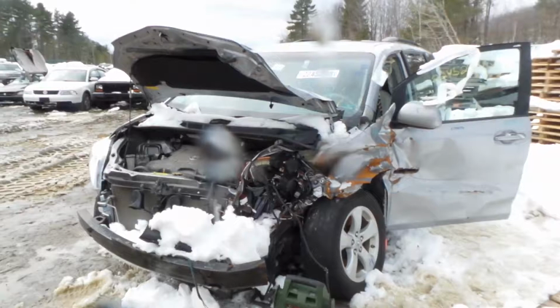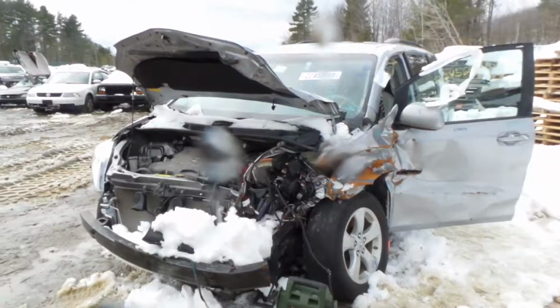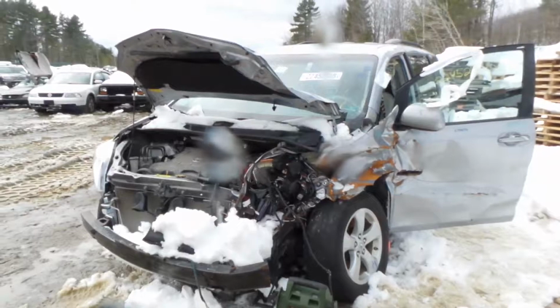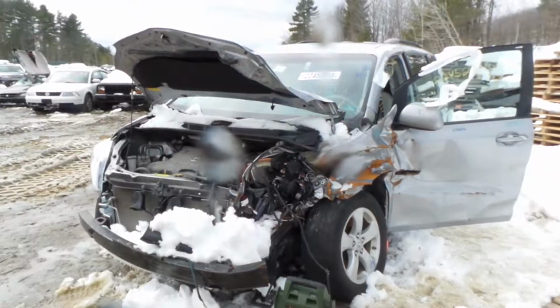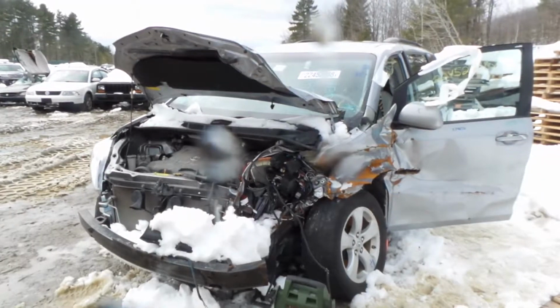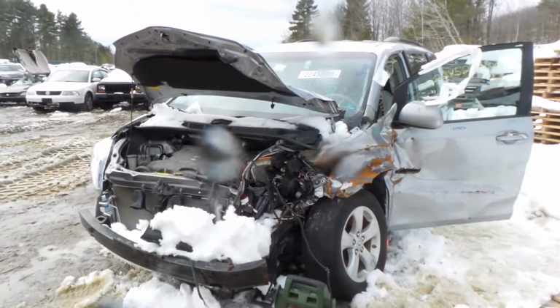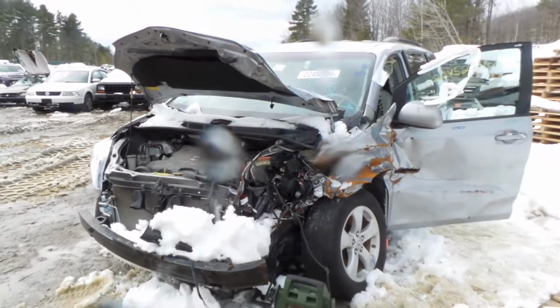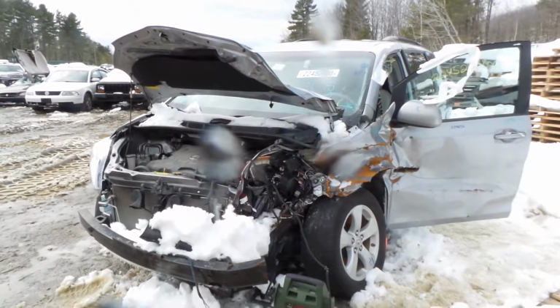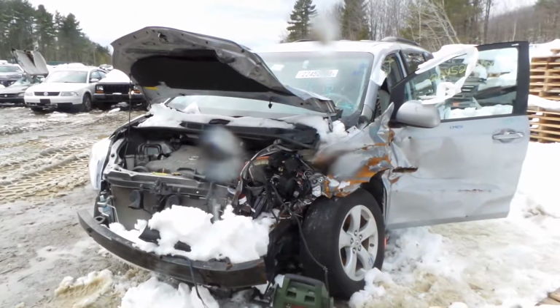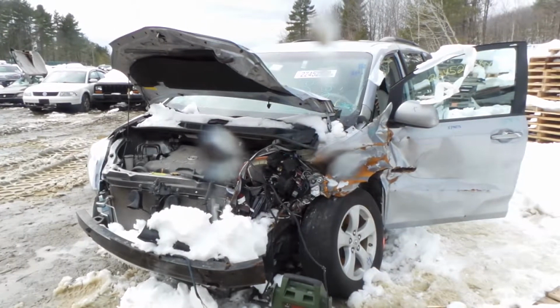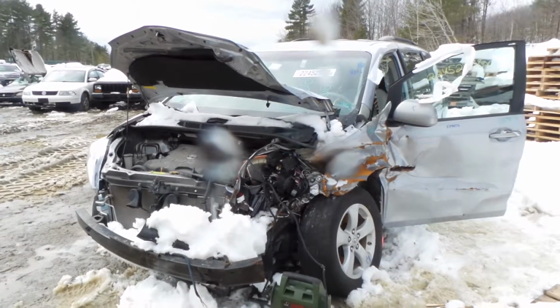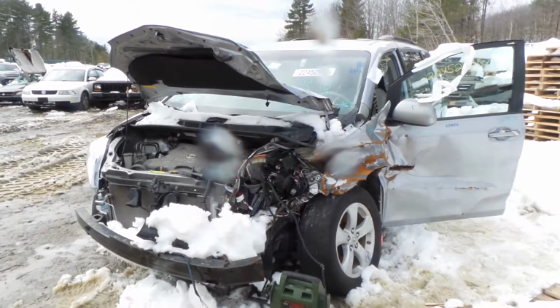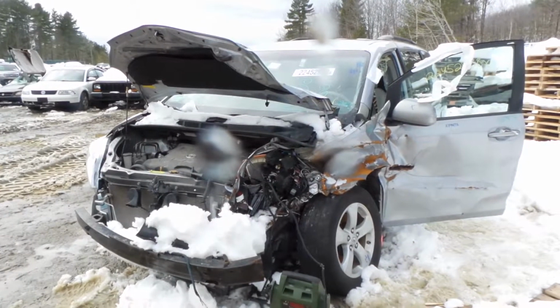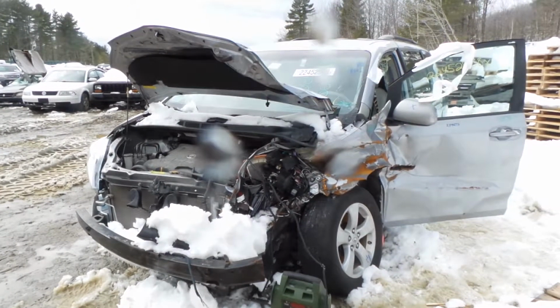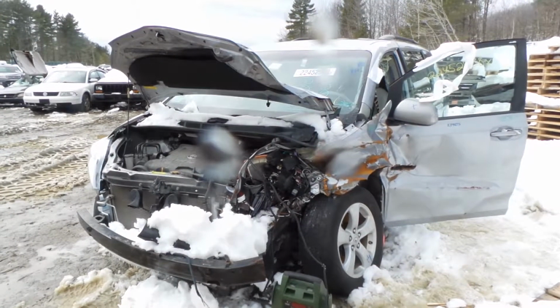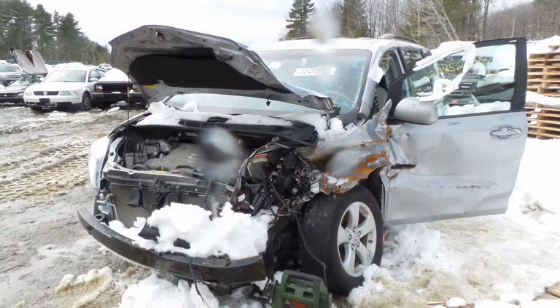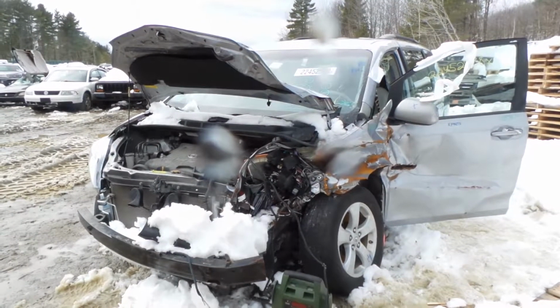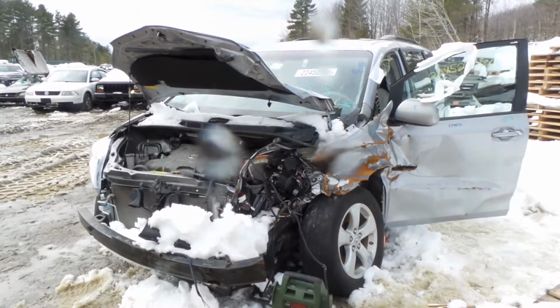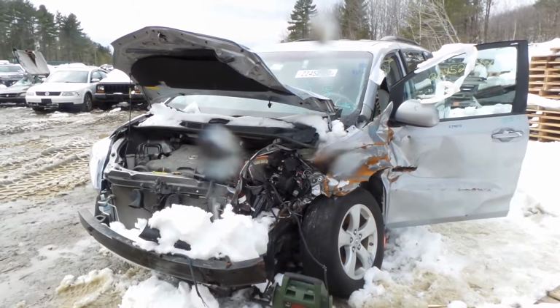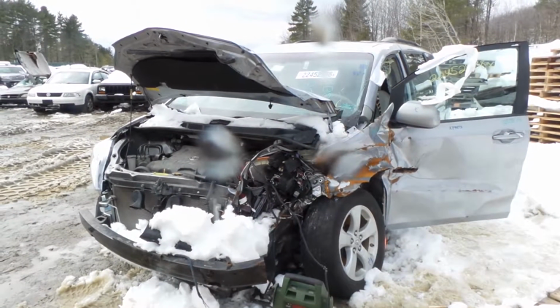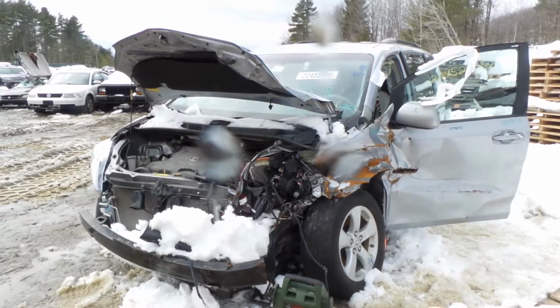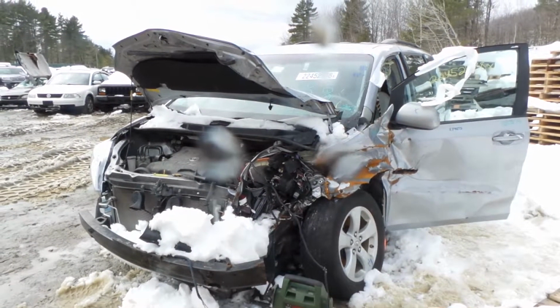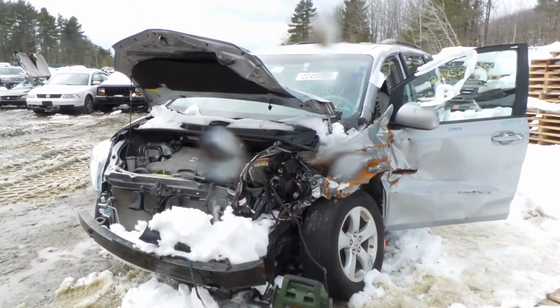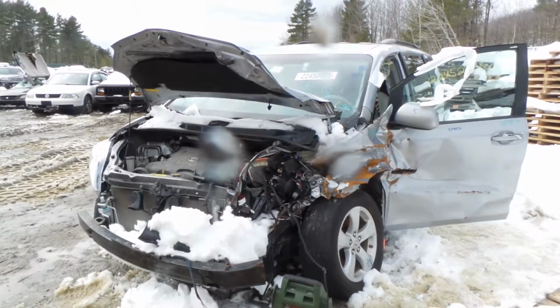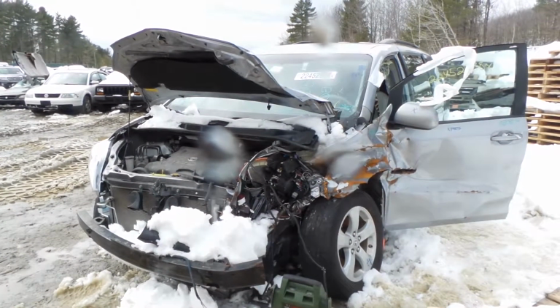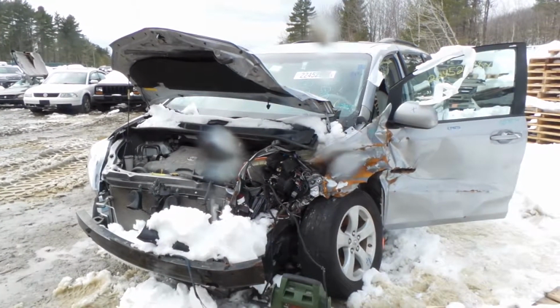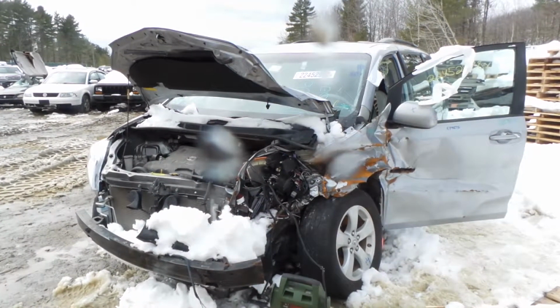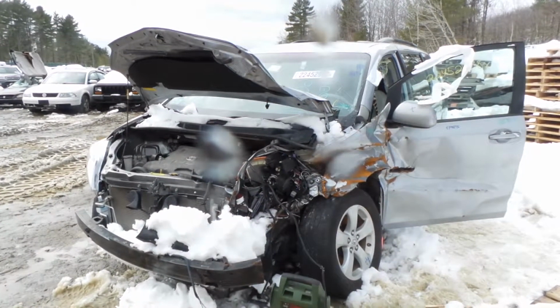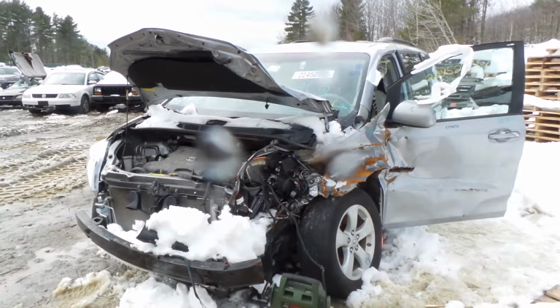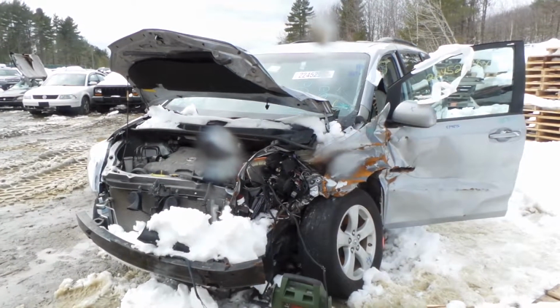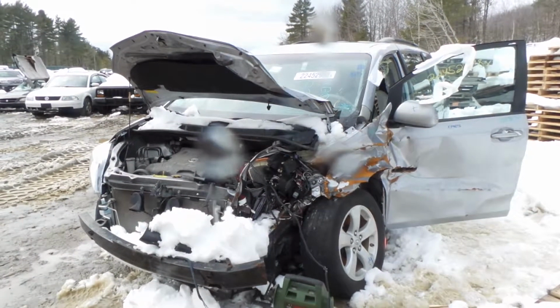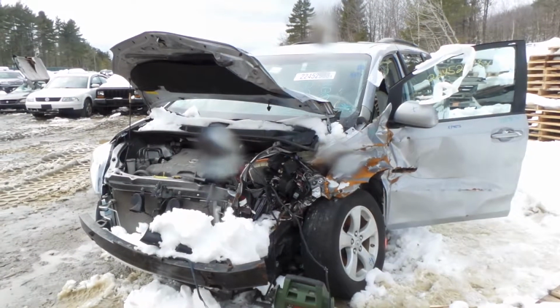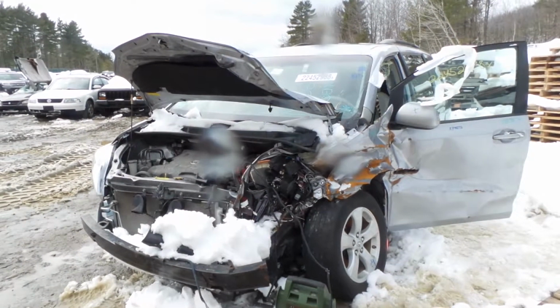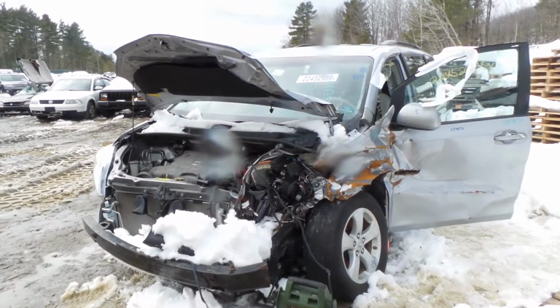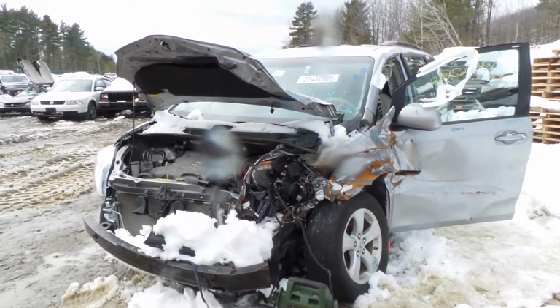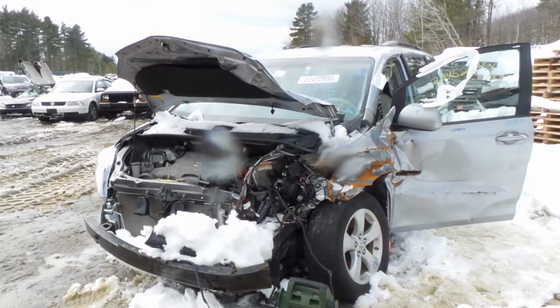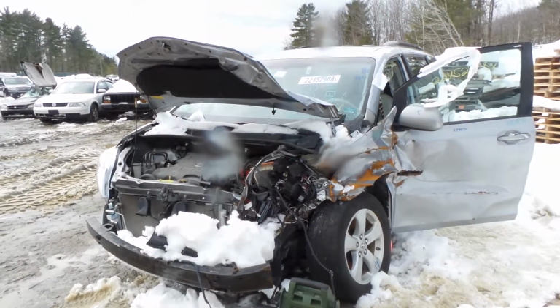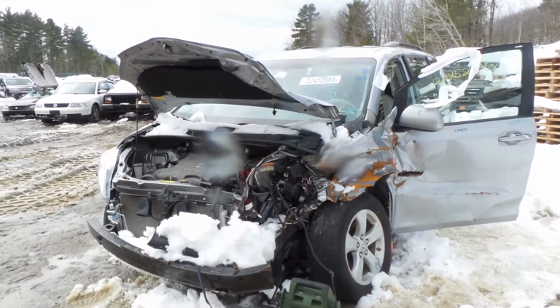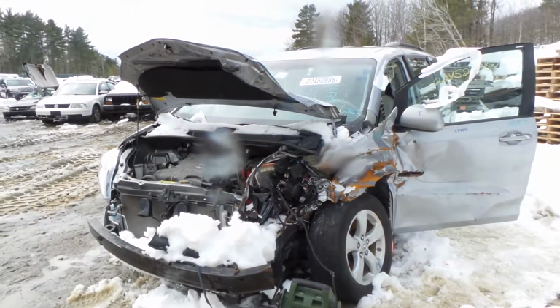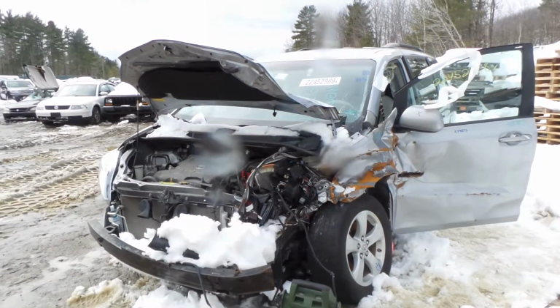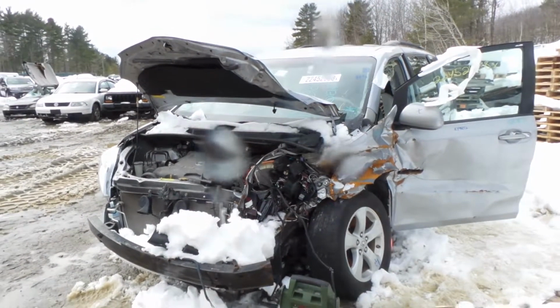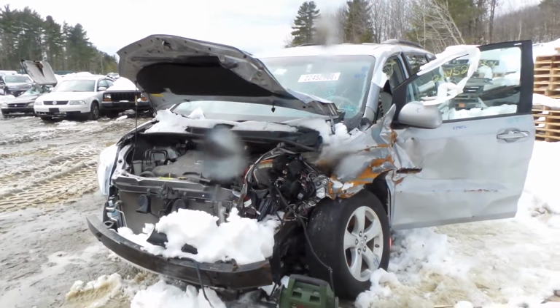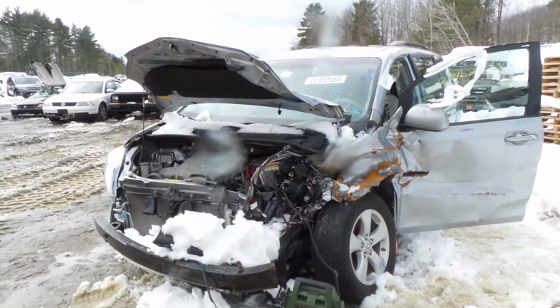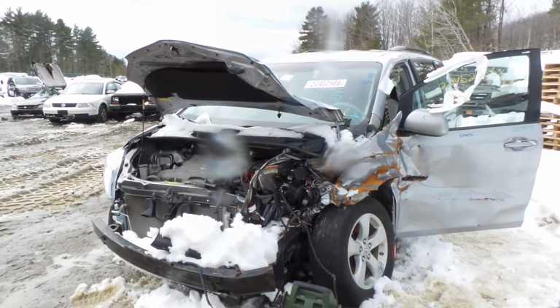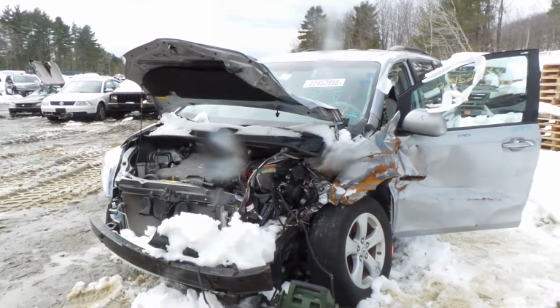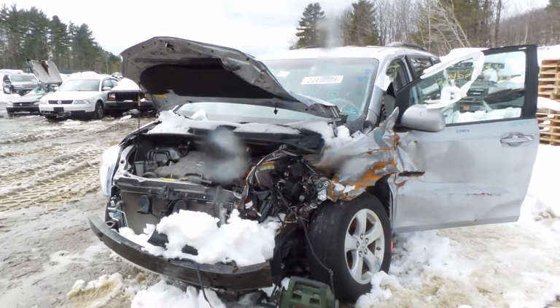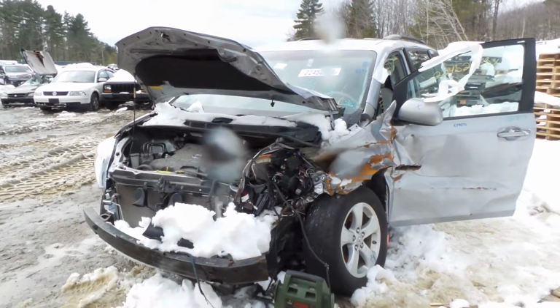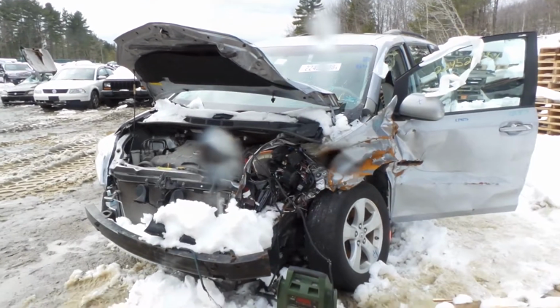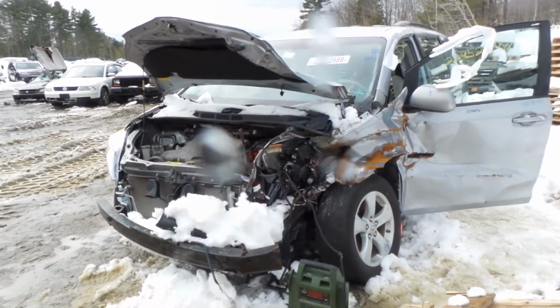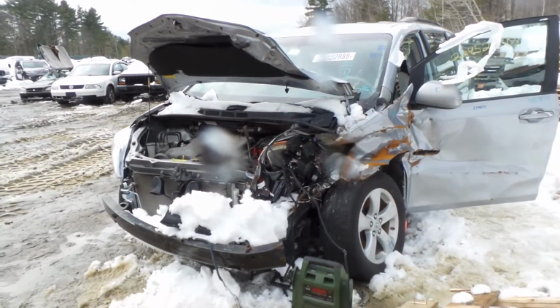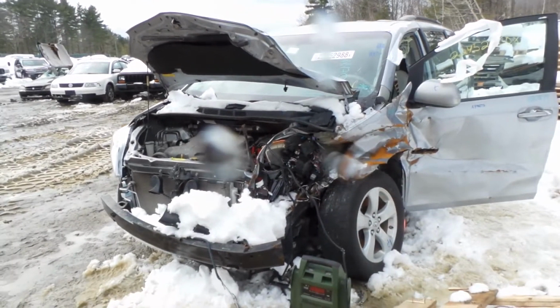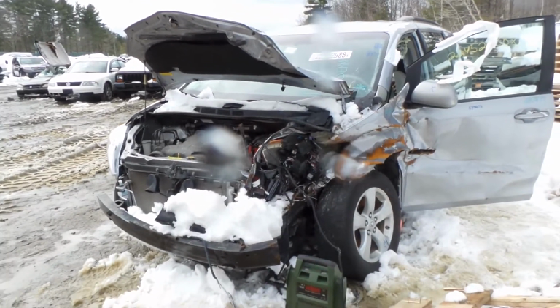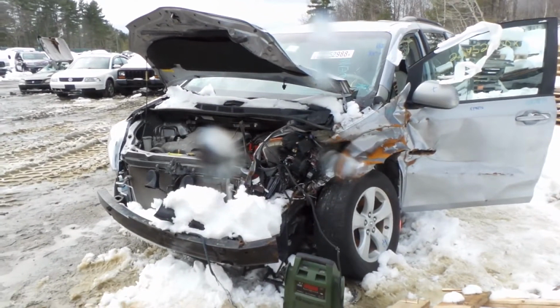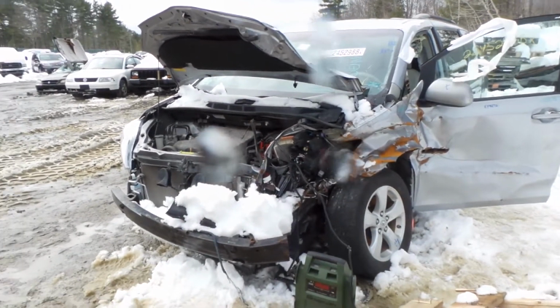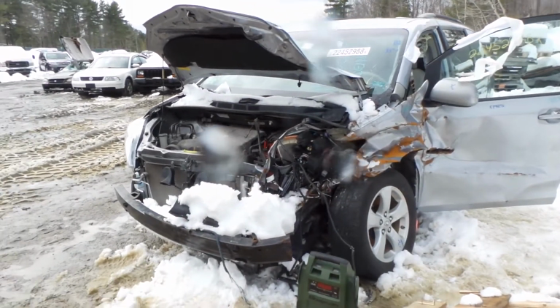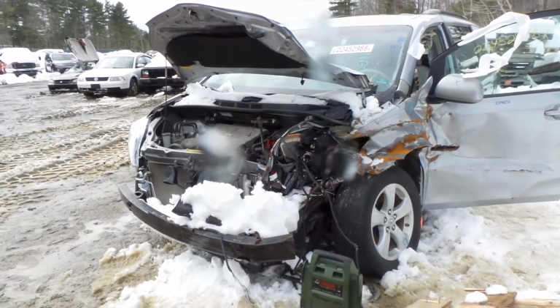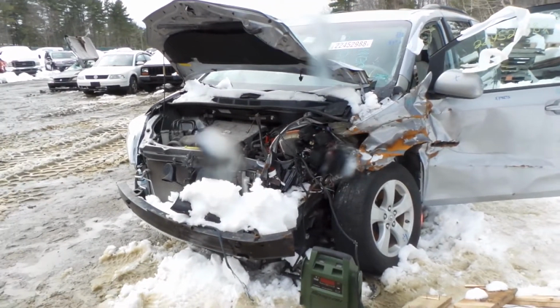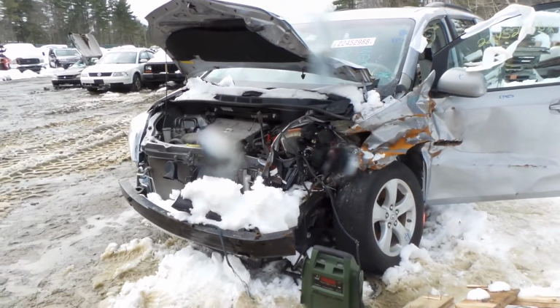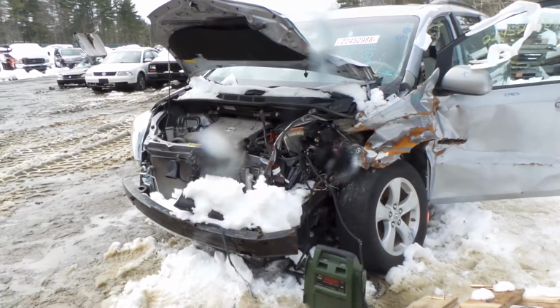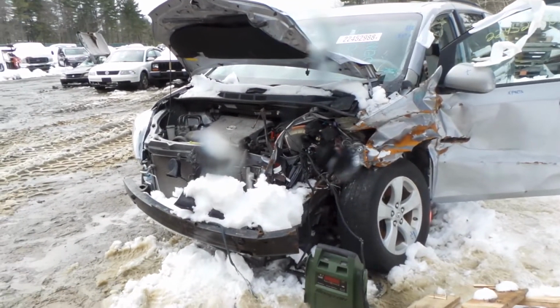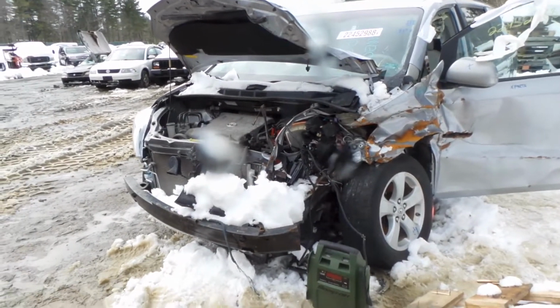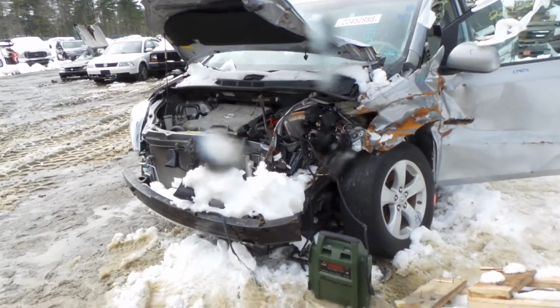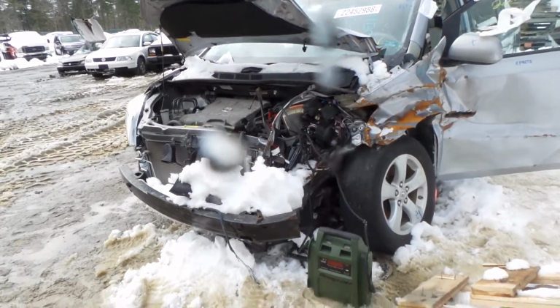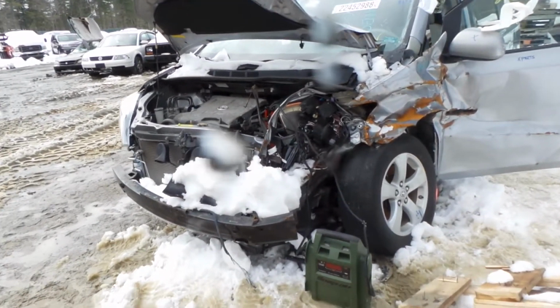Hi, this is Alex with New England Auto and Truck Recyclers, and today we are parting out a 2011 Toyota Sienna, stock number M80279.